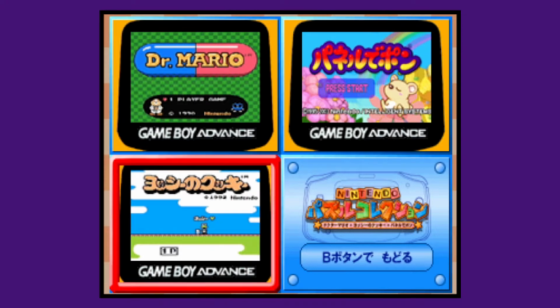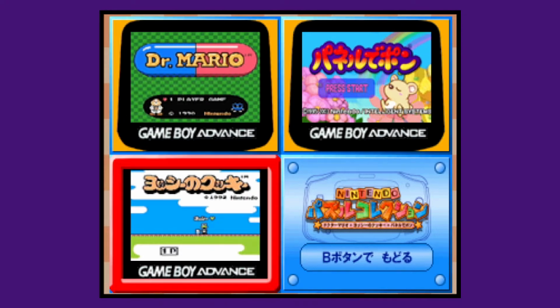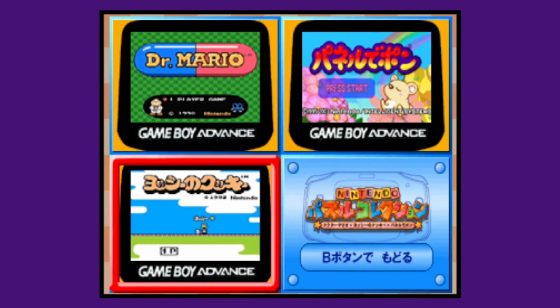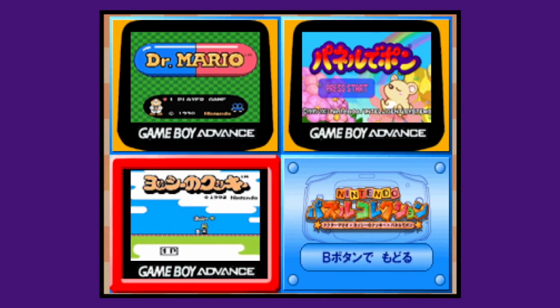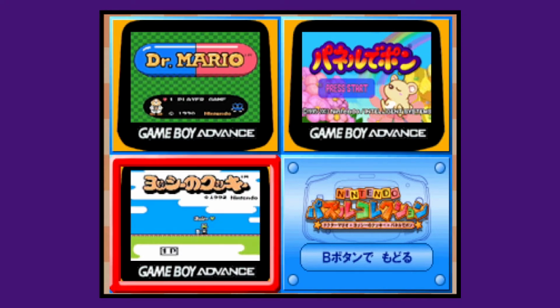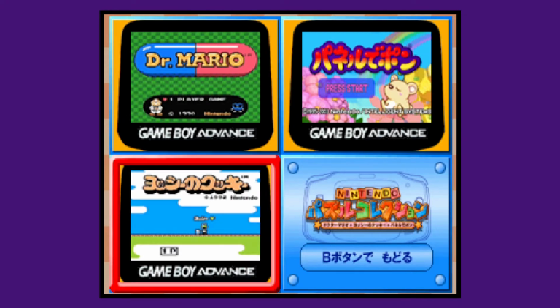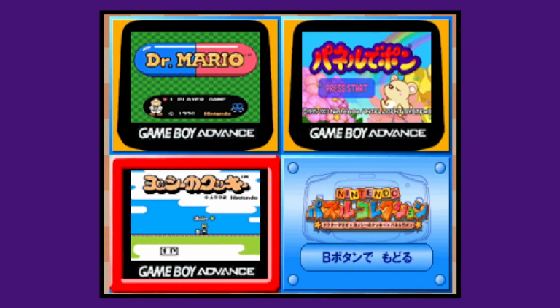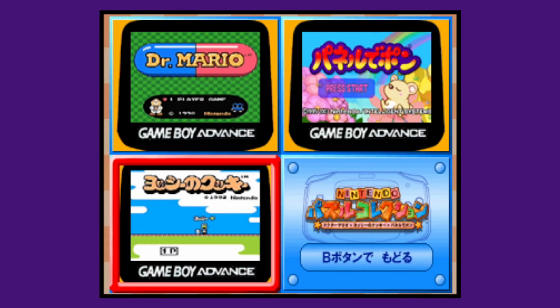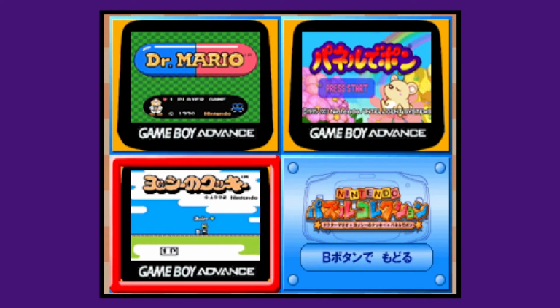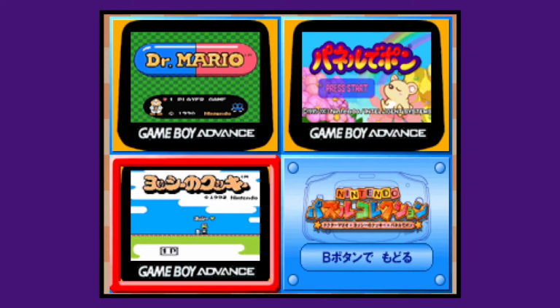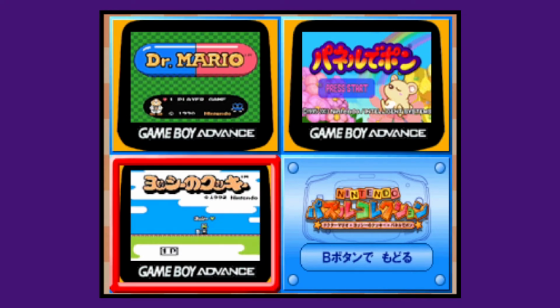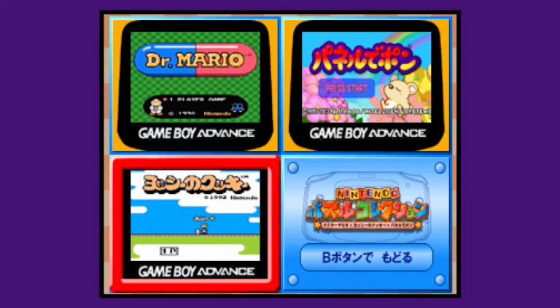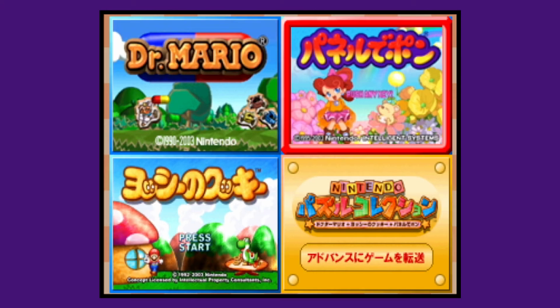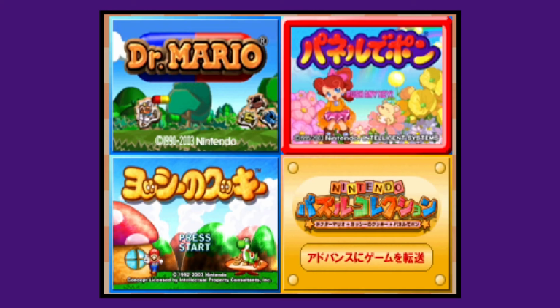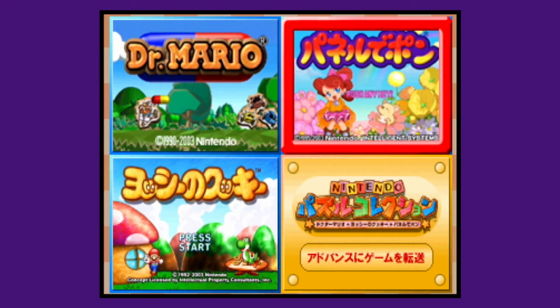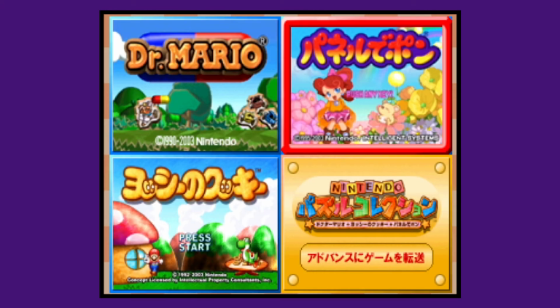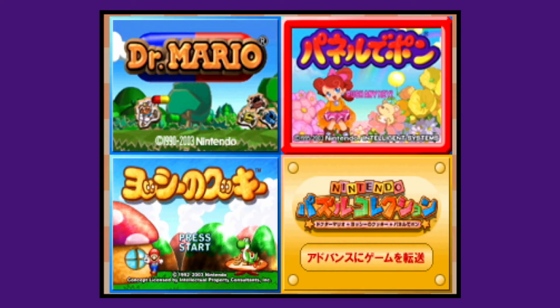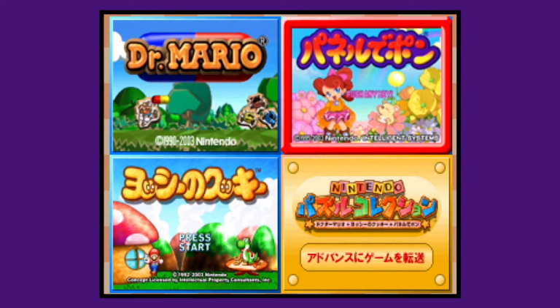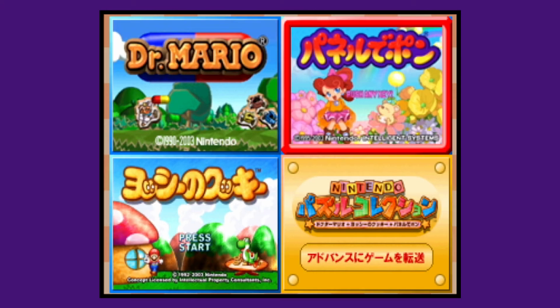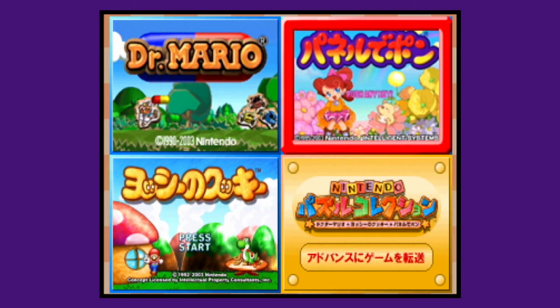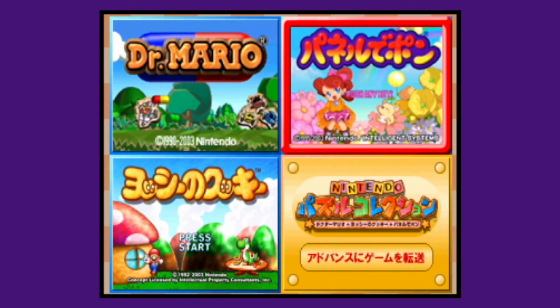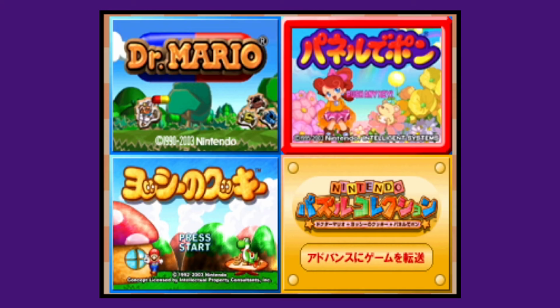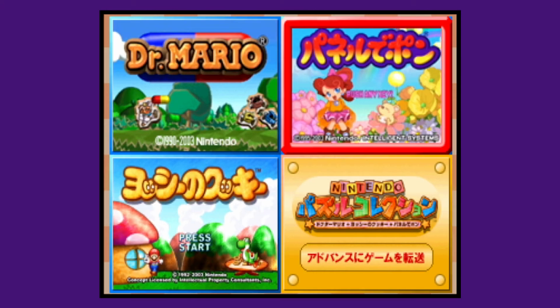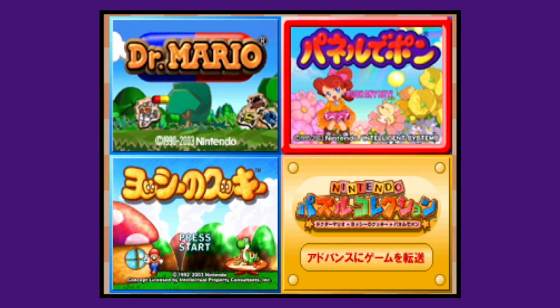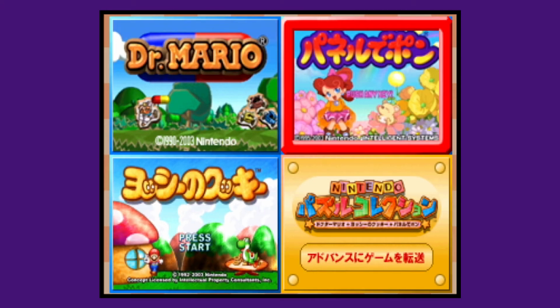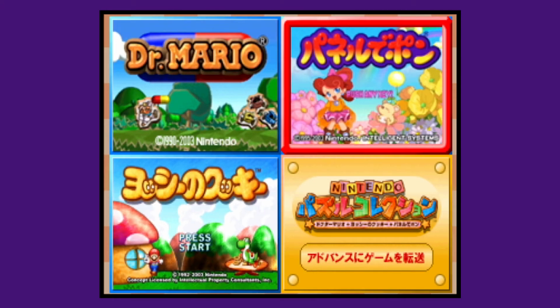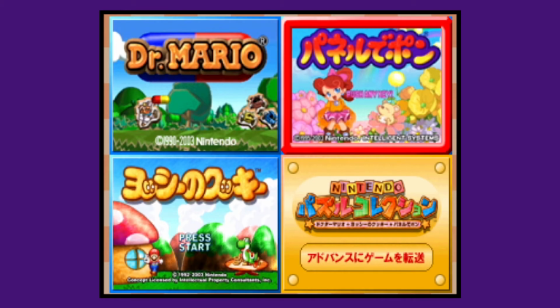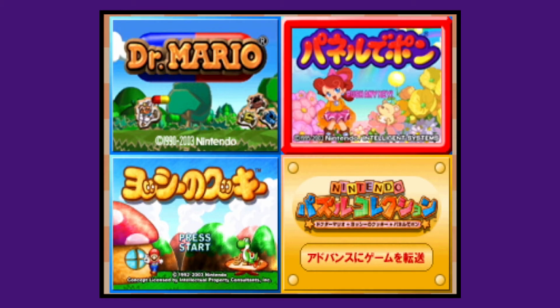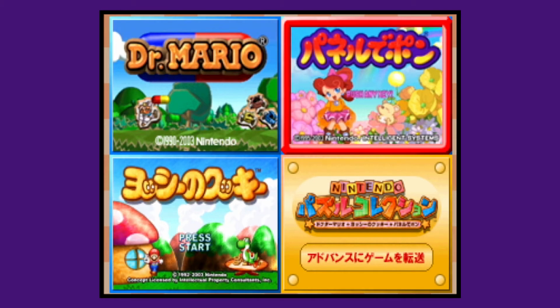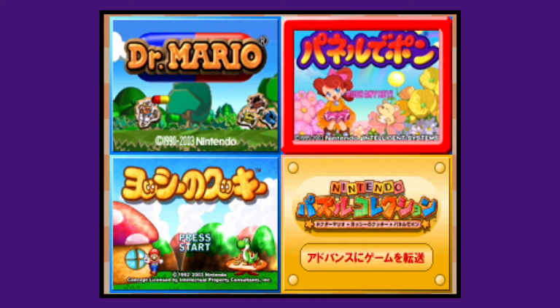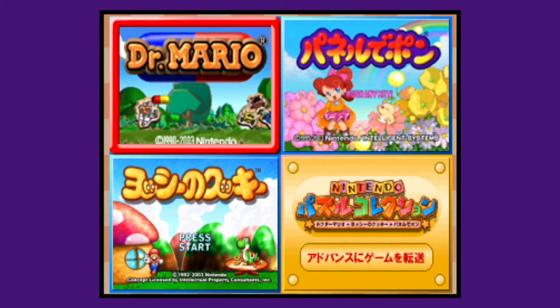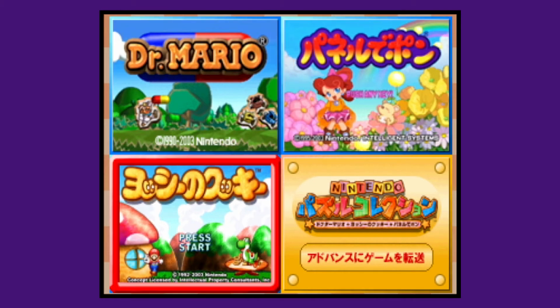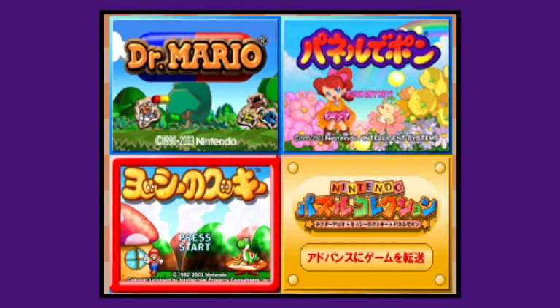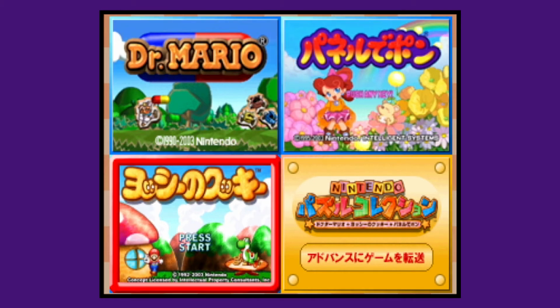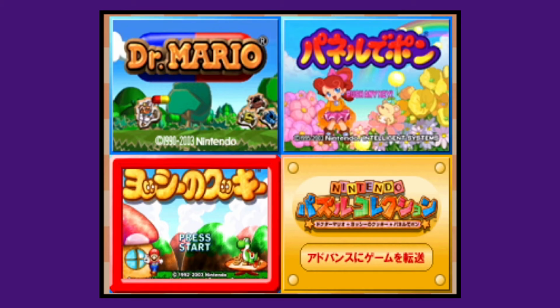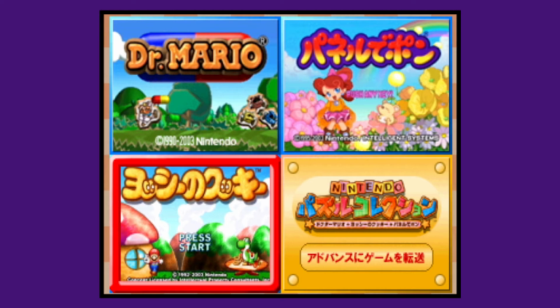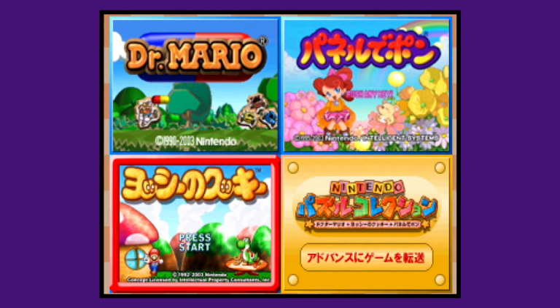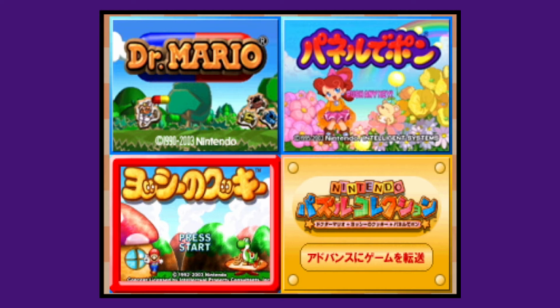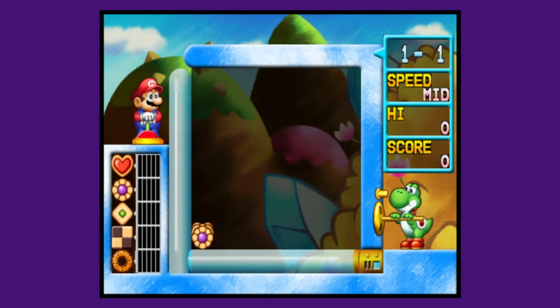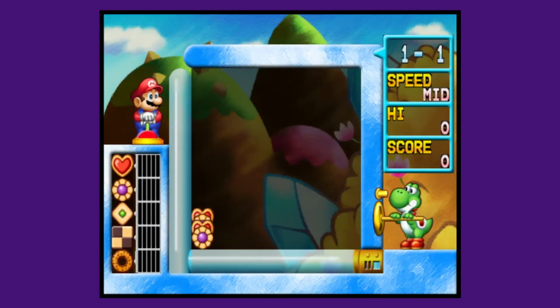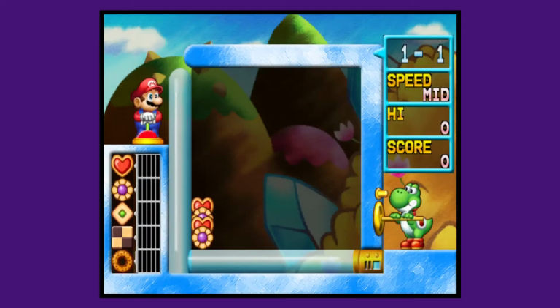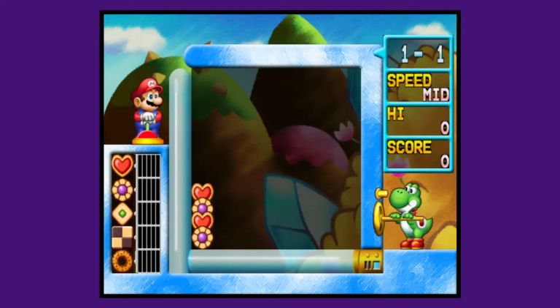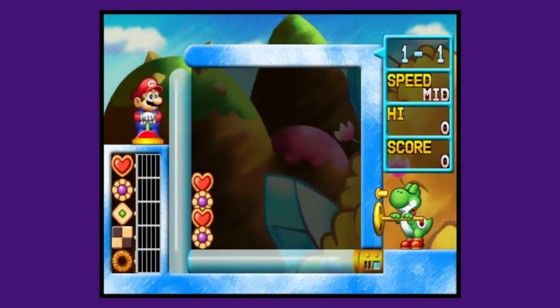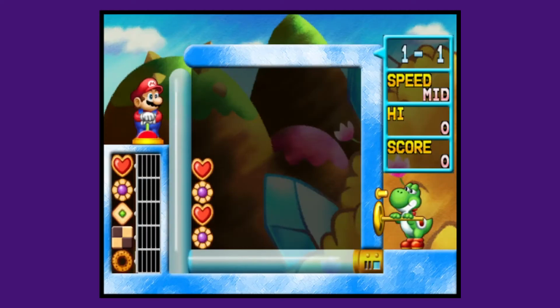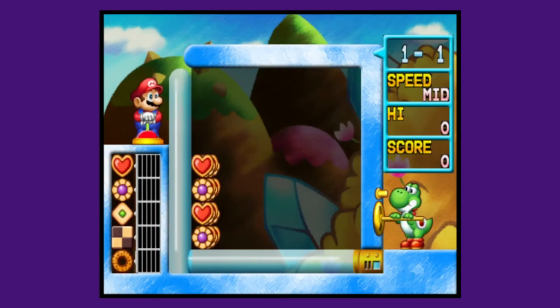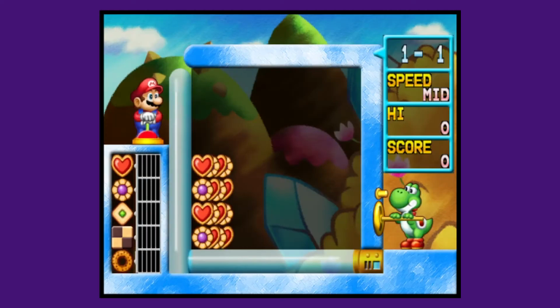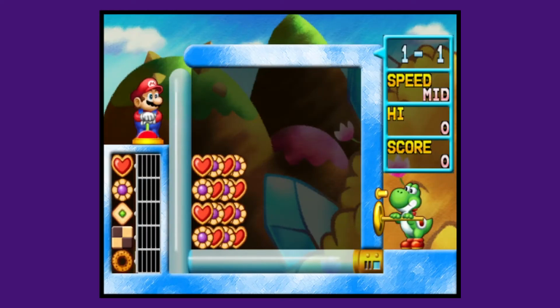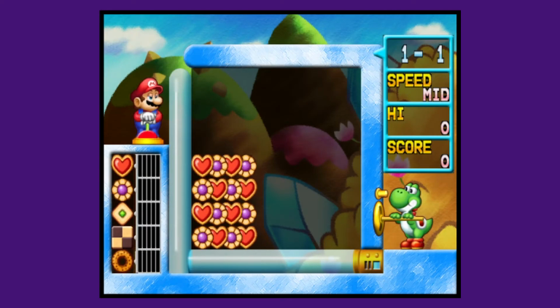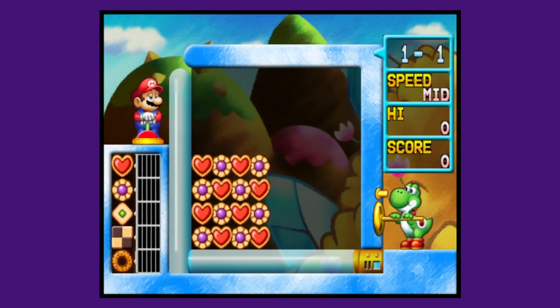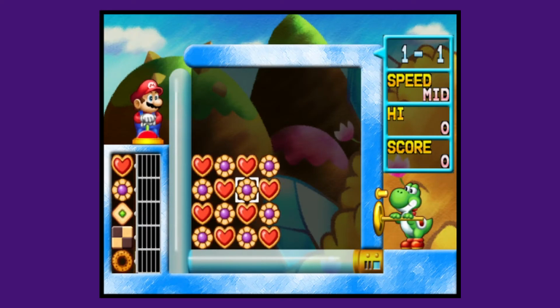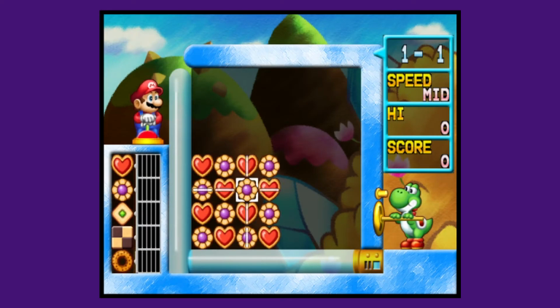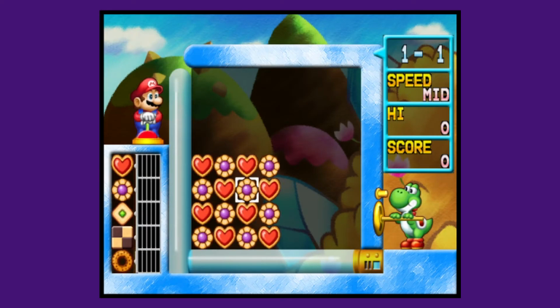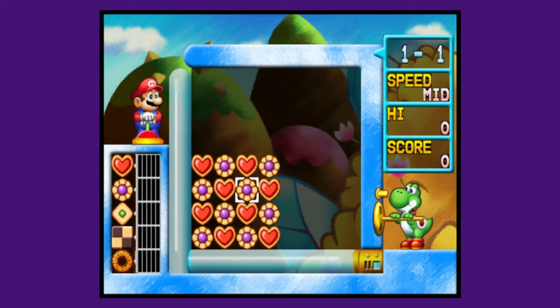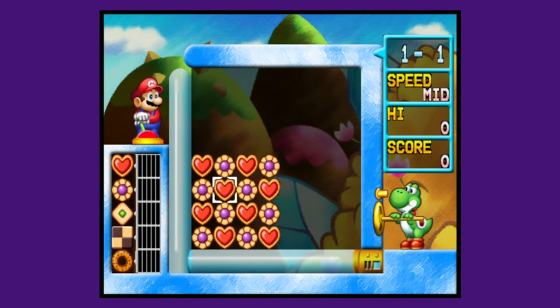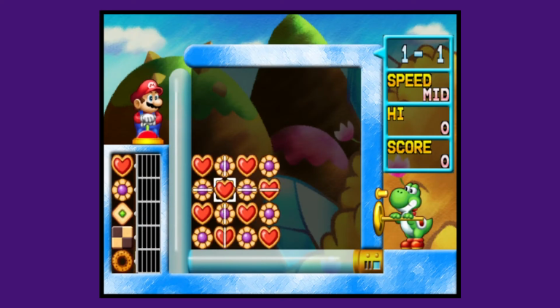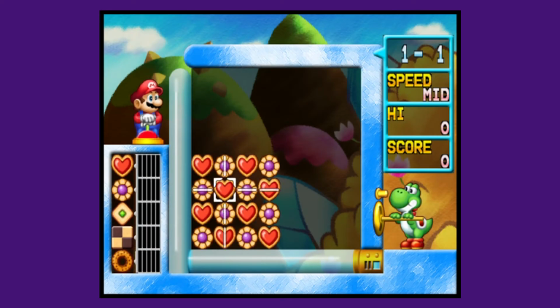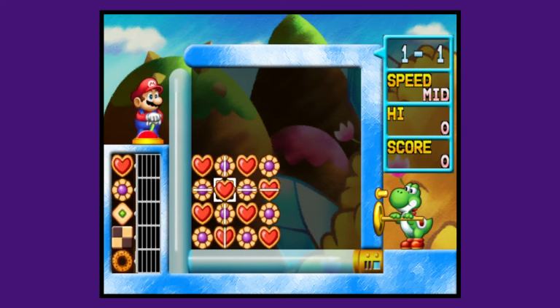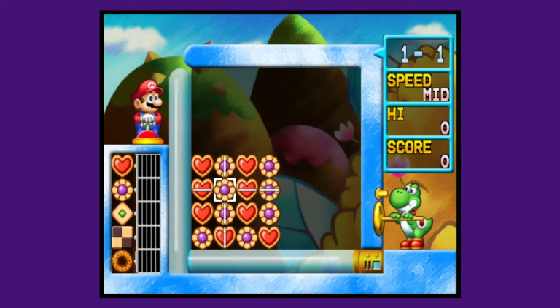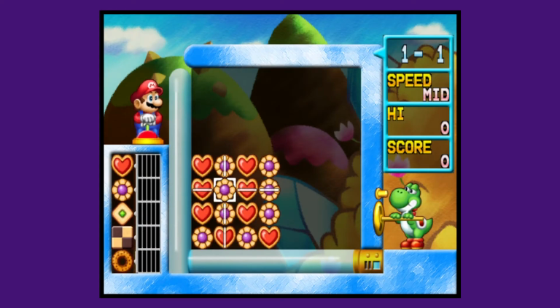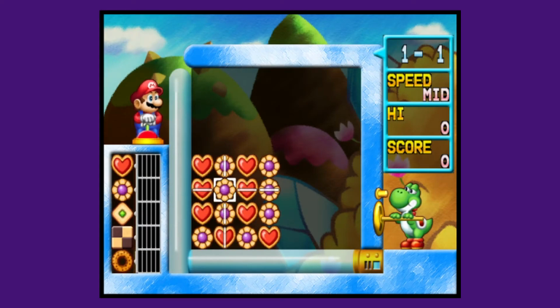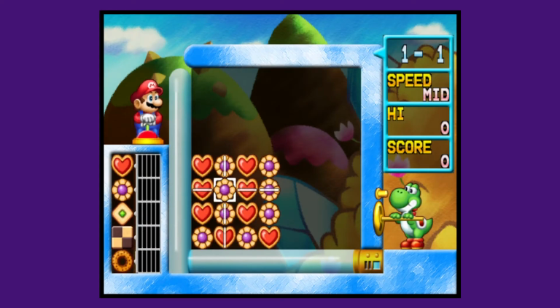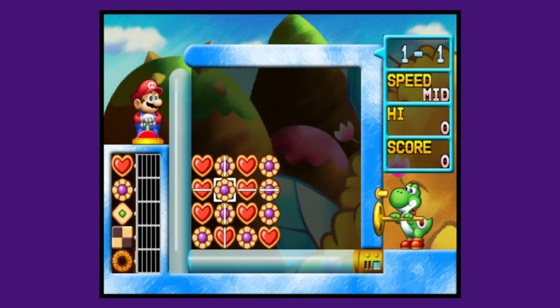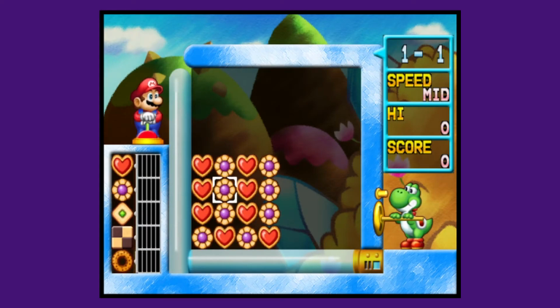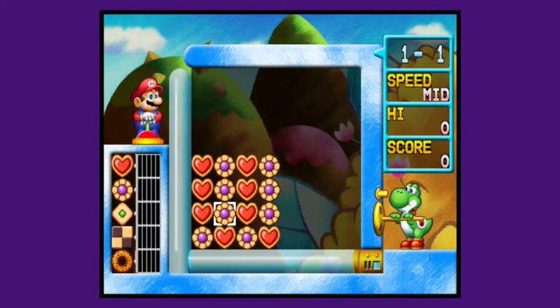And if you have the Game Boy Advance Link Cable, you can play other versions of the three. They're just simplified versions of their original SNES or NES ports. Not much to see here. Anywho, let's start with Yoshi's Cookie, saving the worst for first.